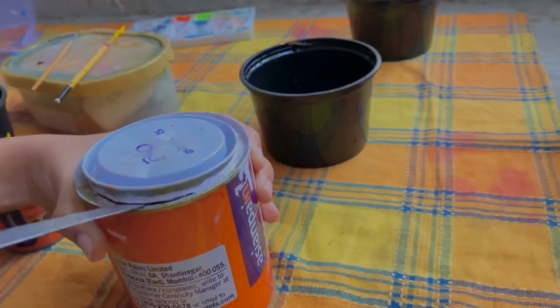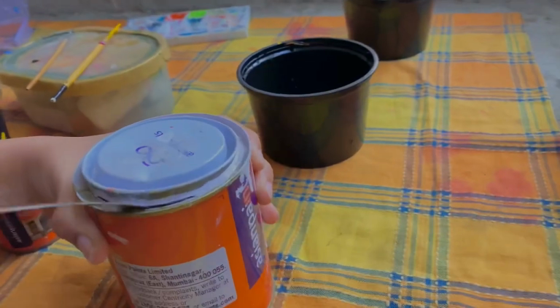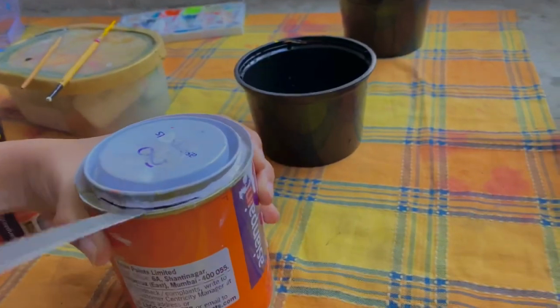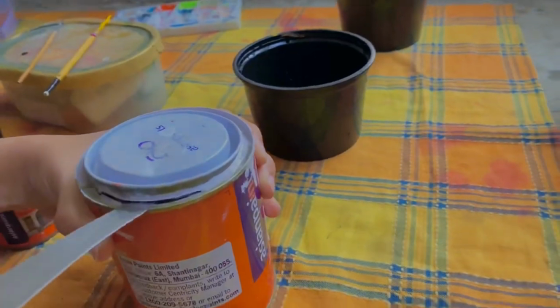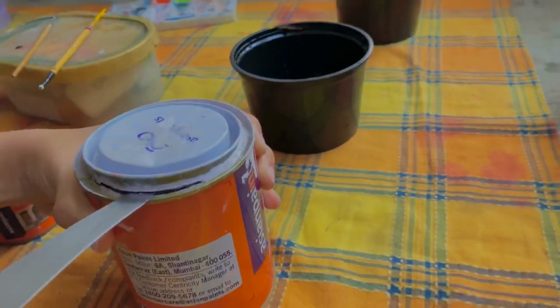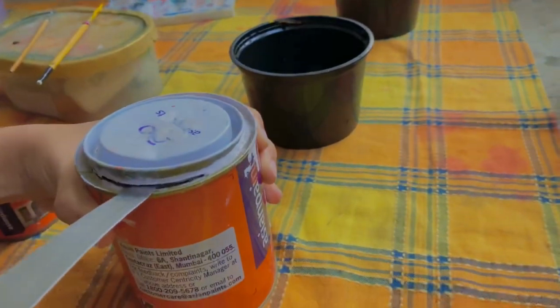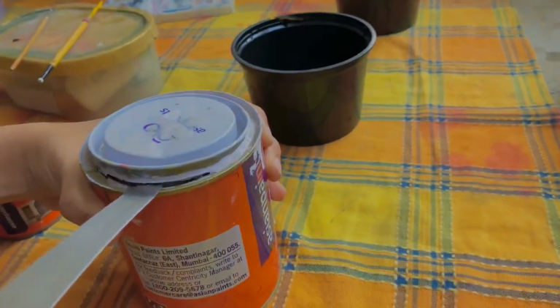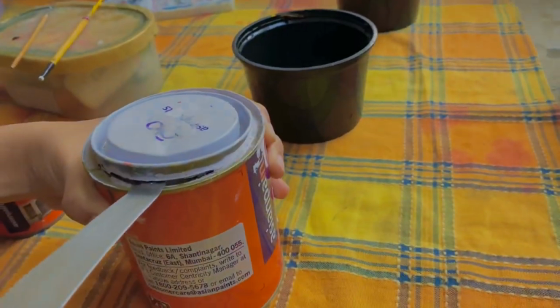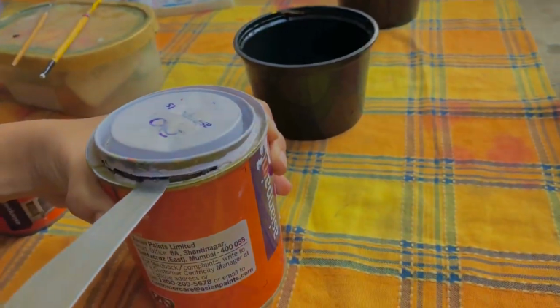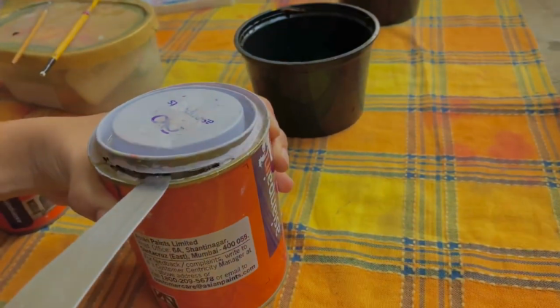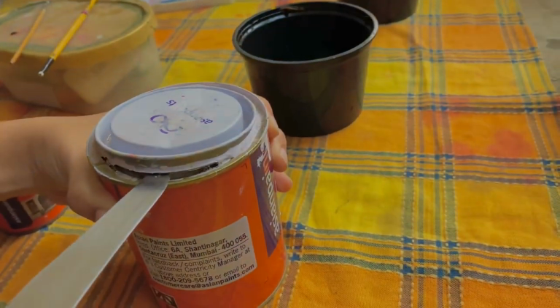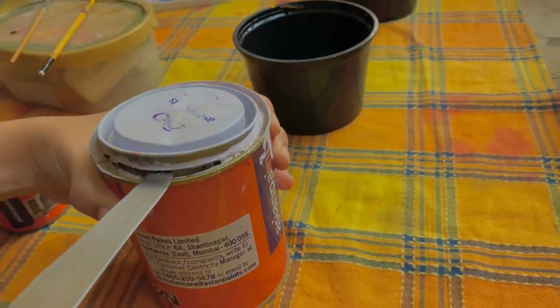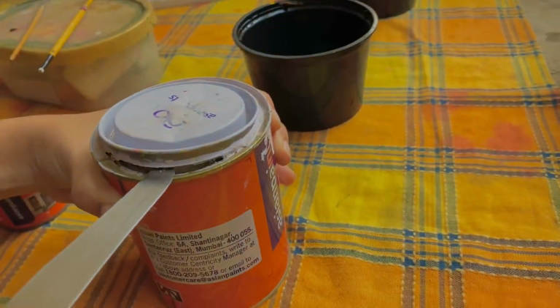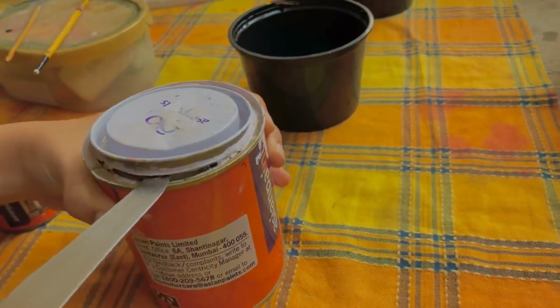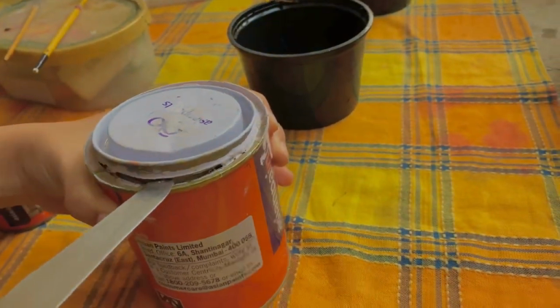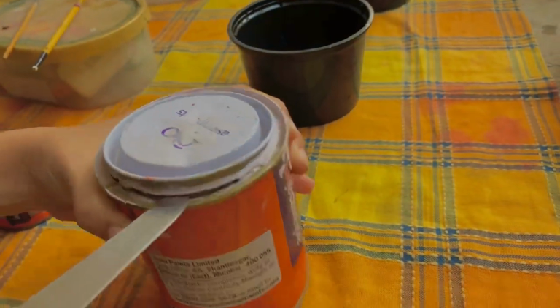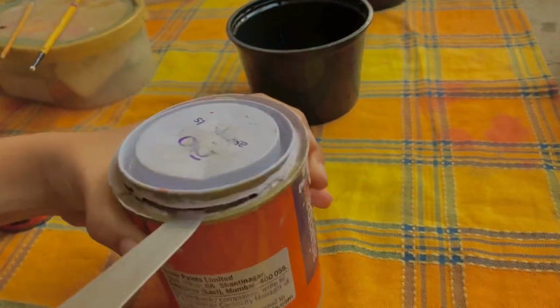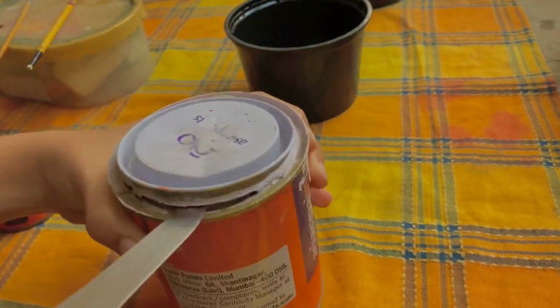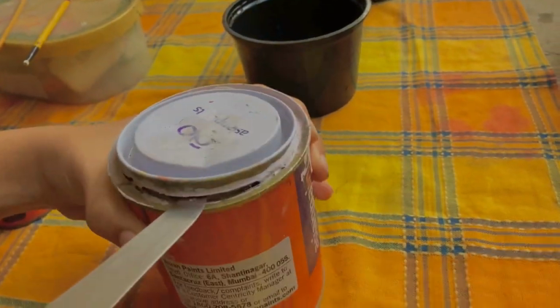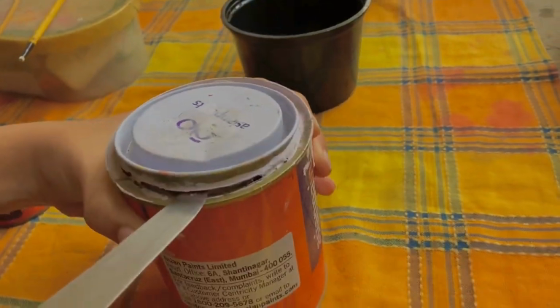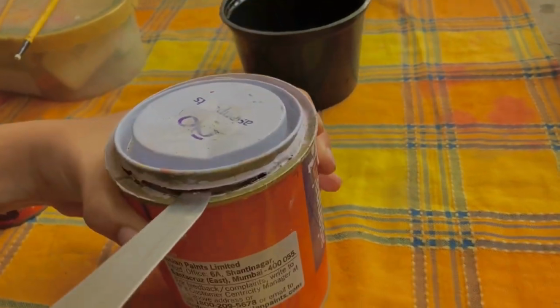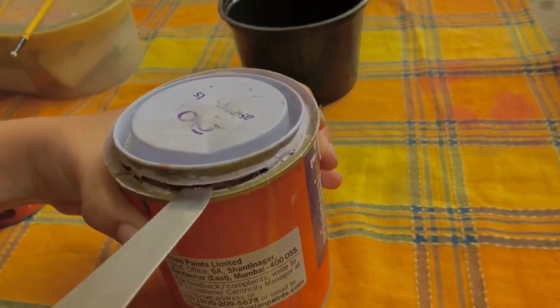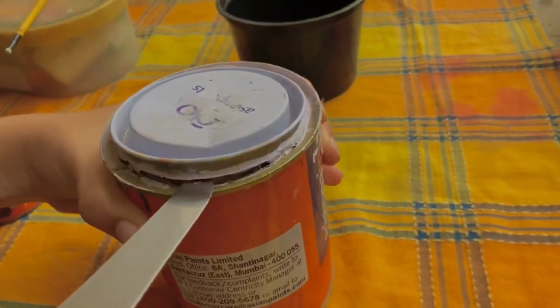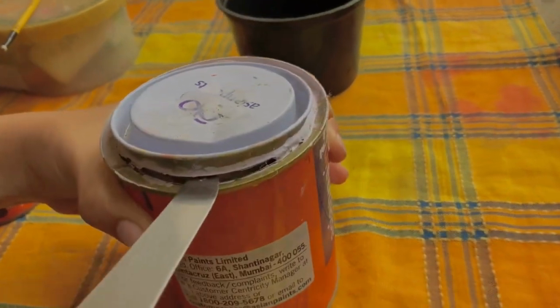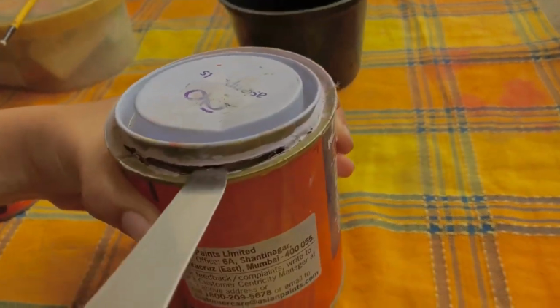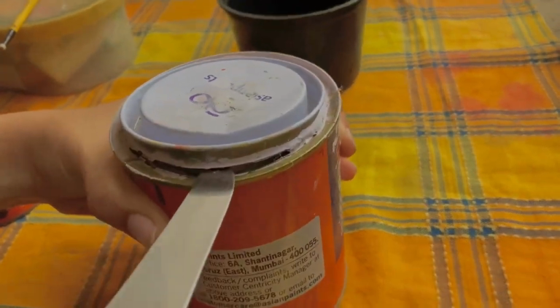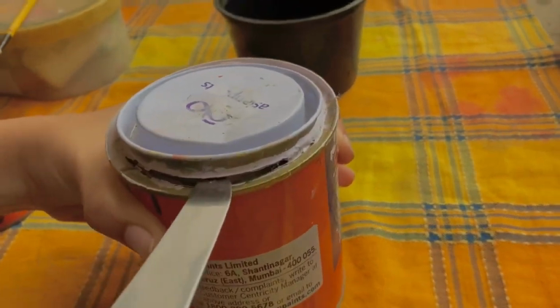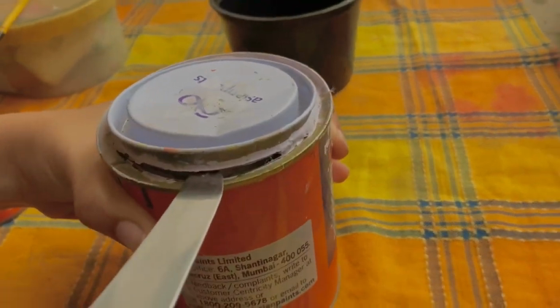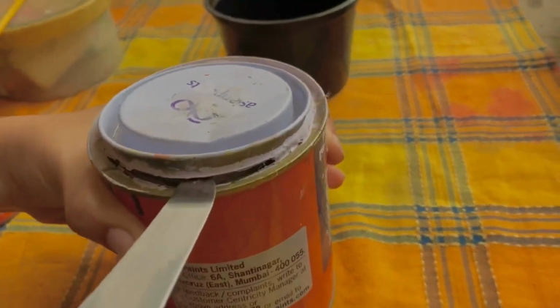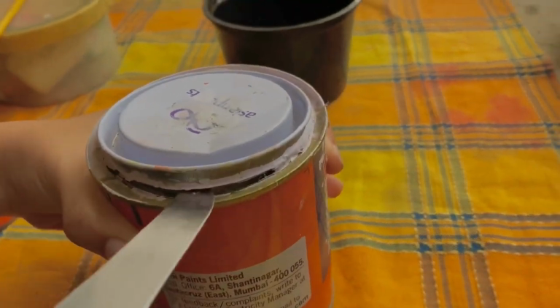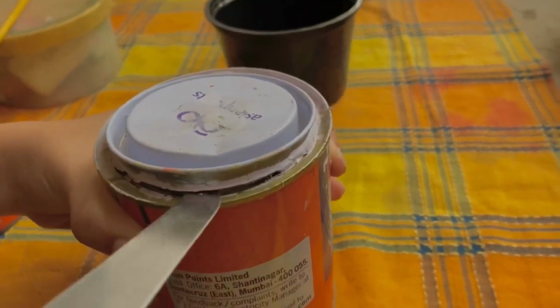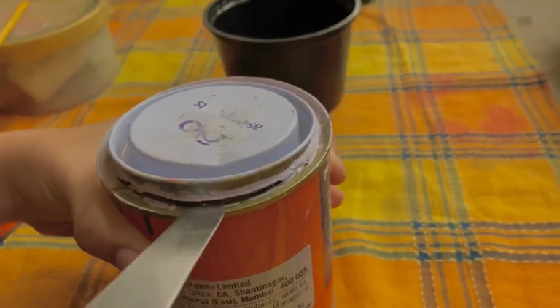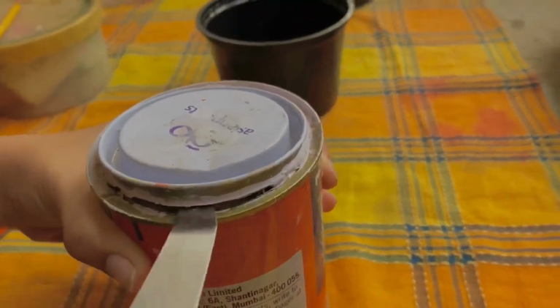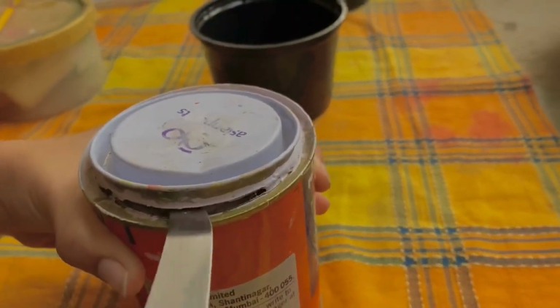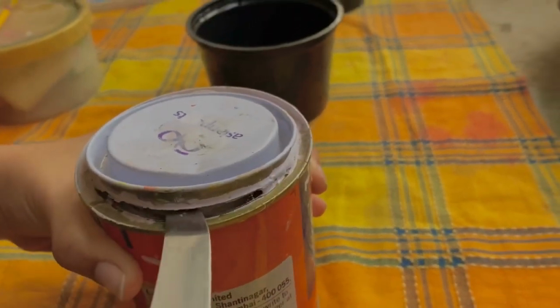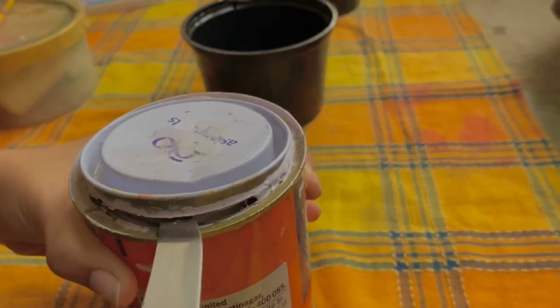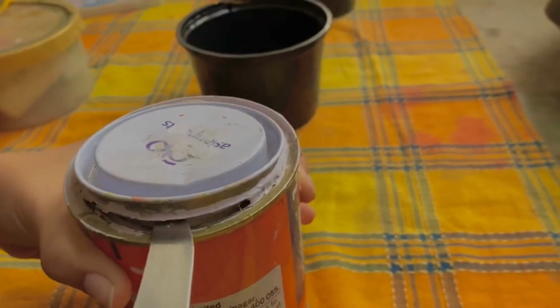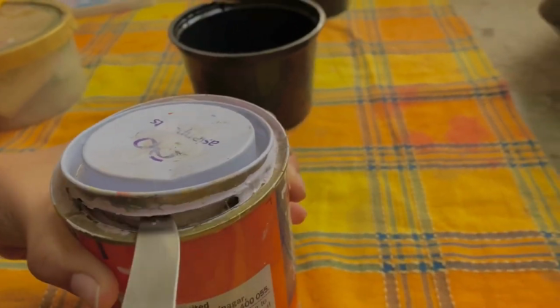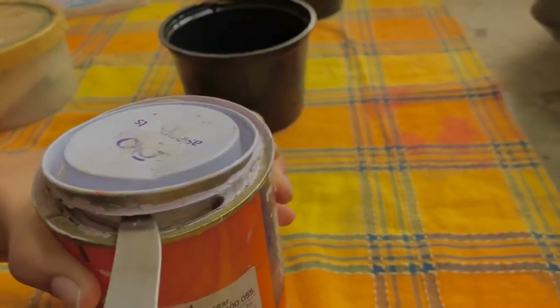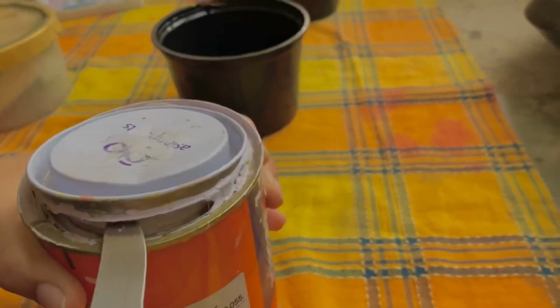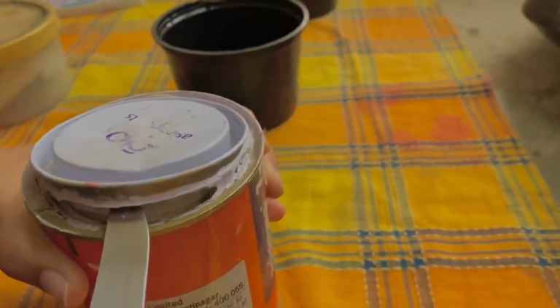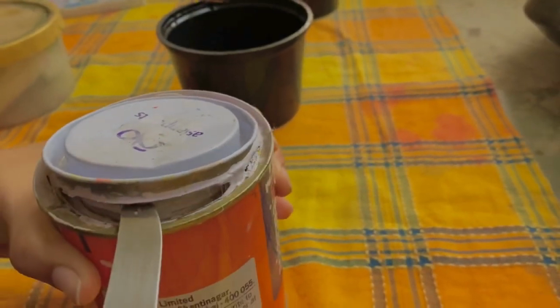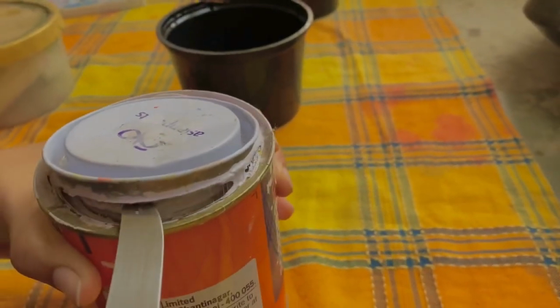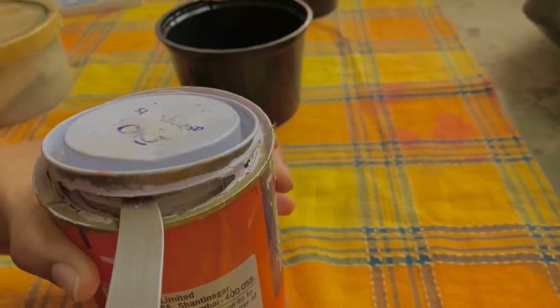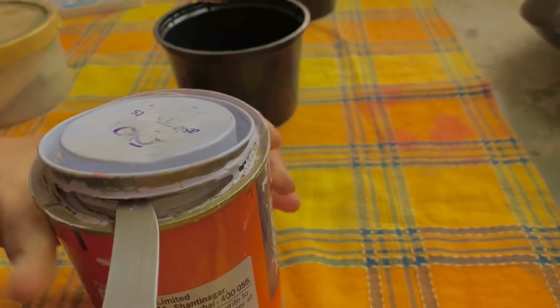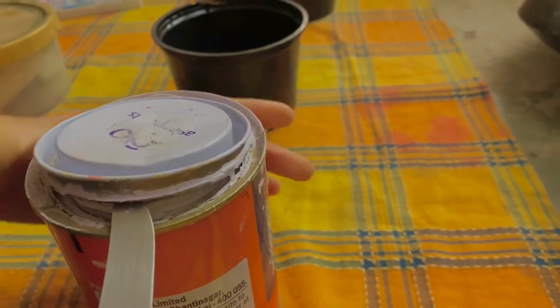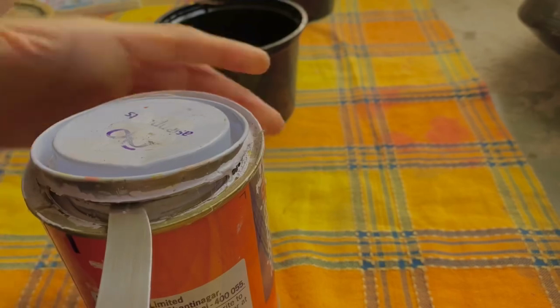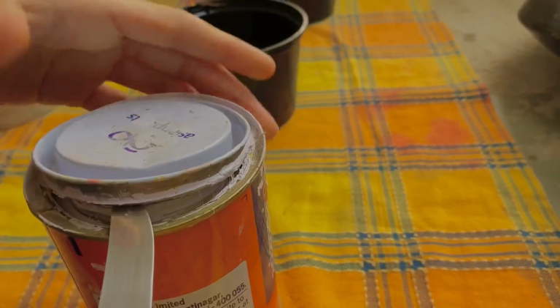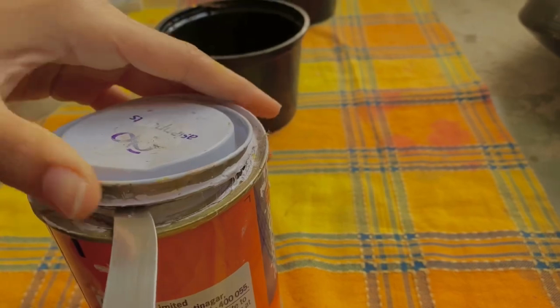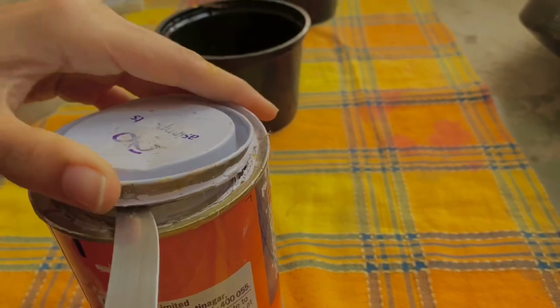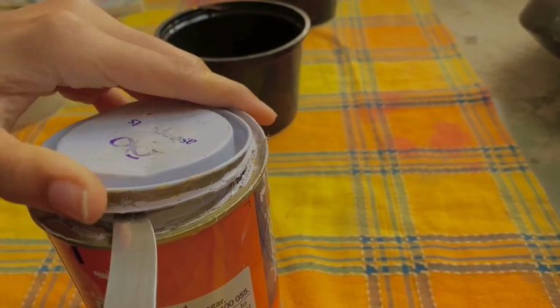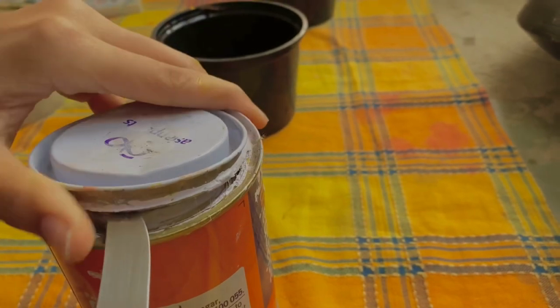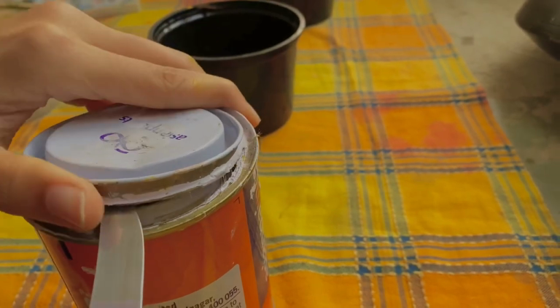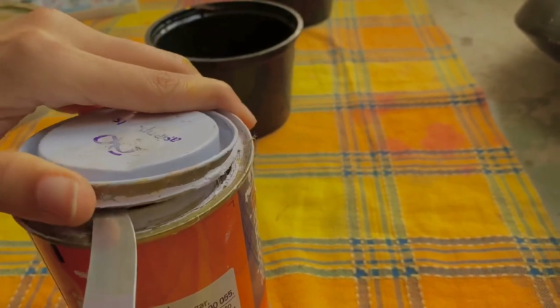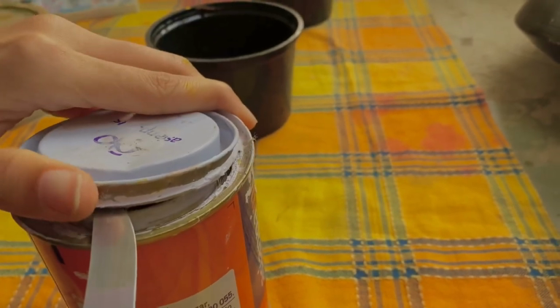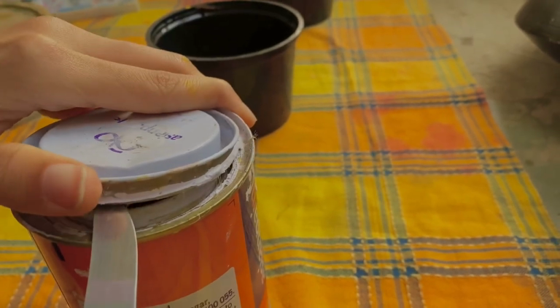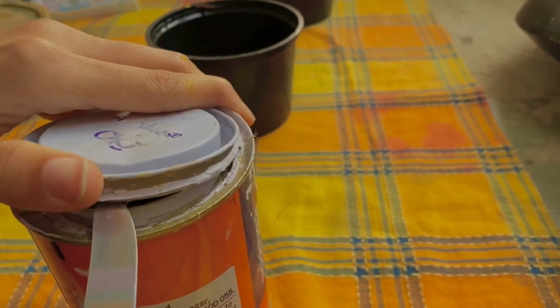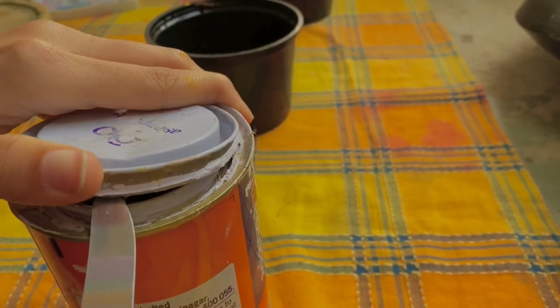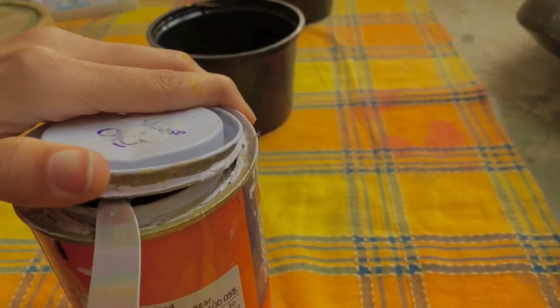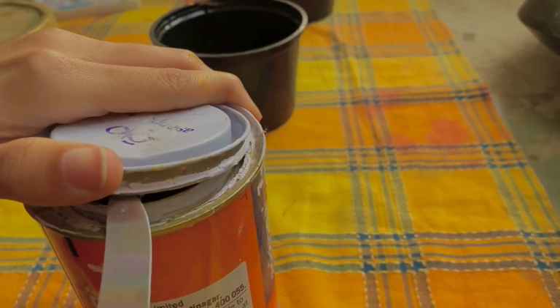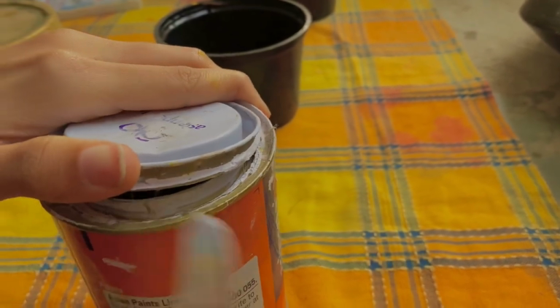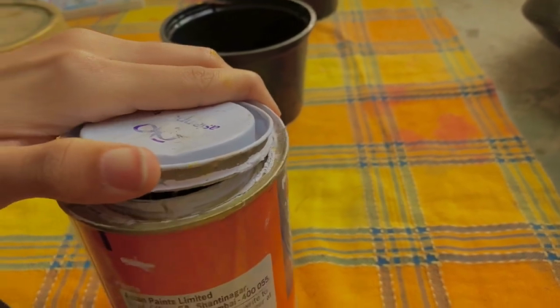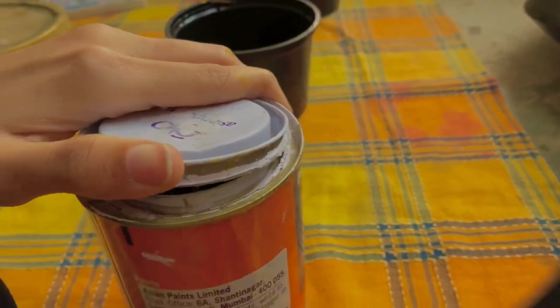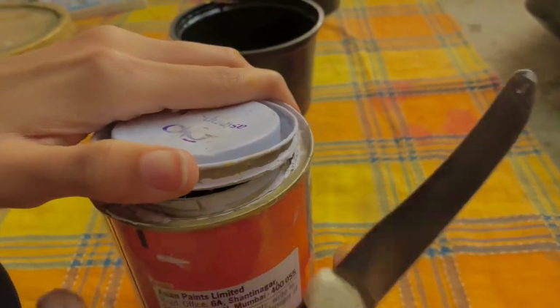The lid finally opened after a lot of struggle — this is the white shade.